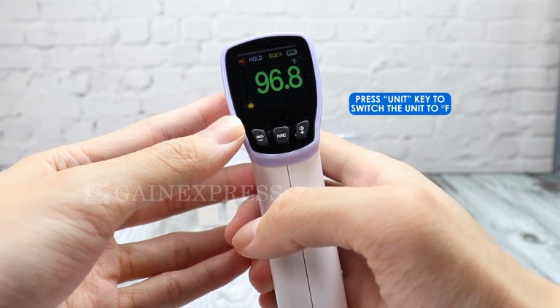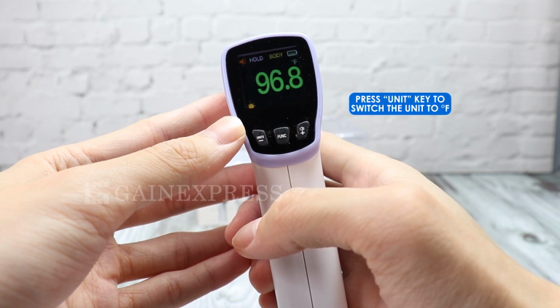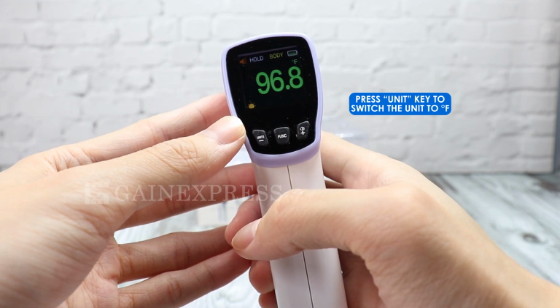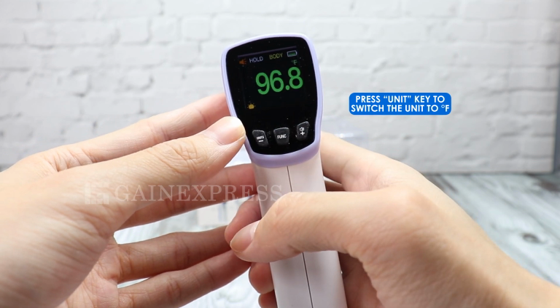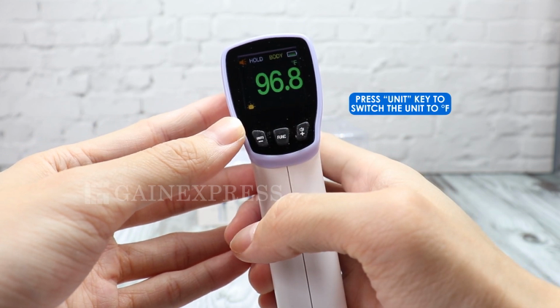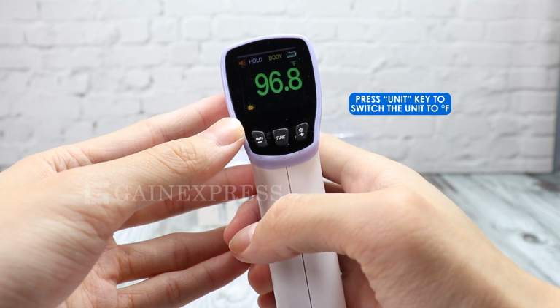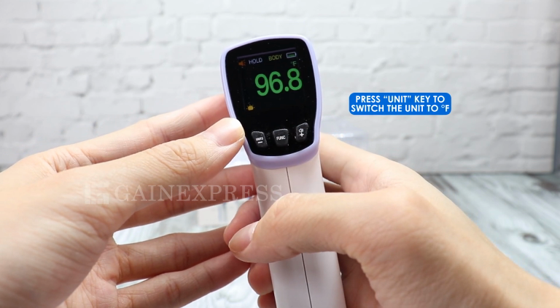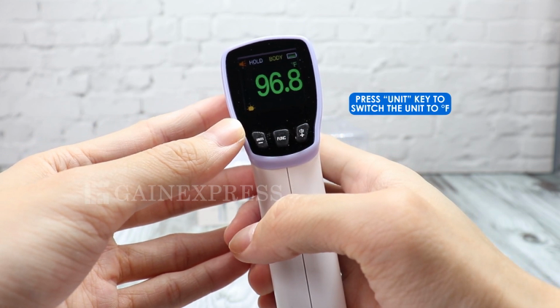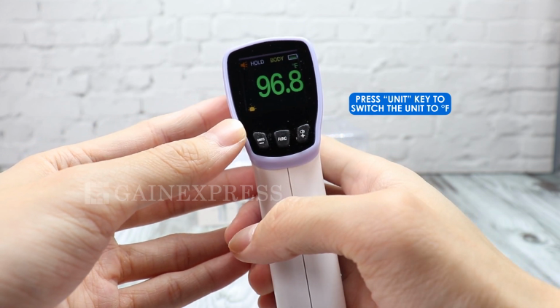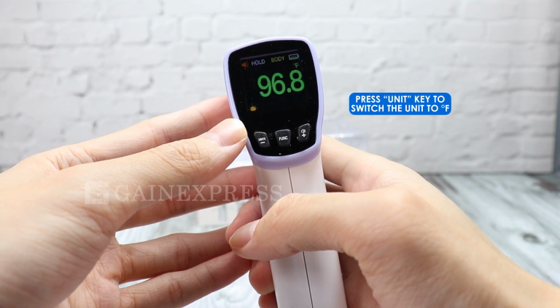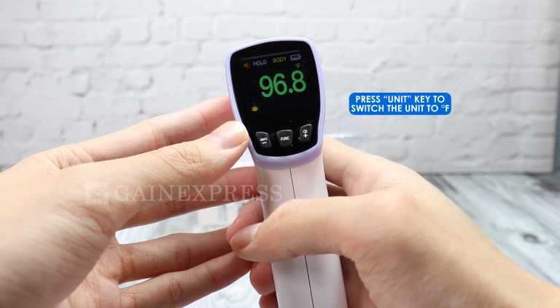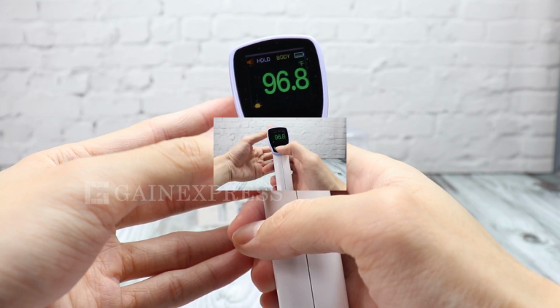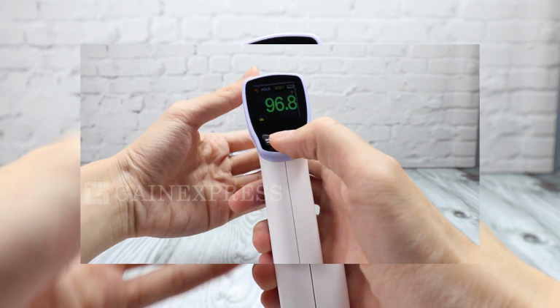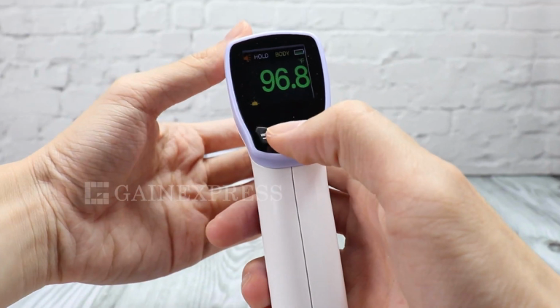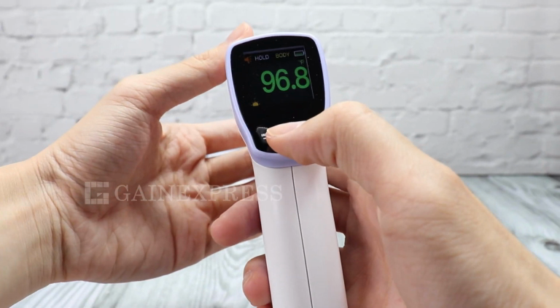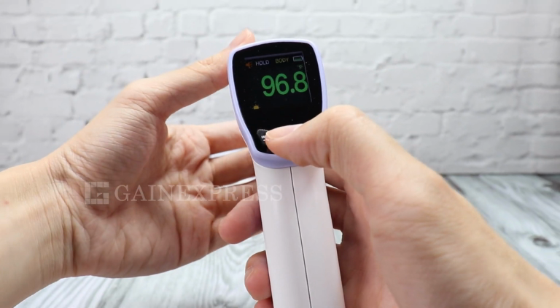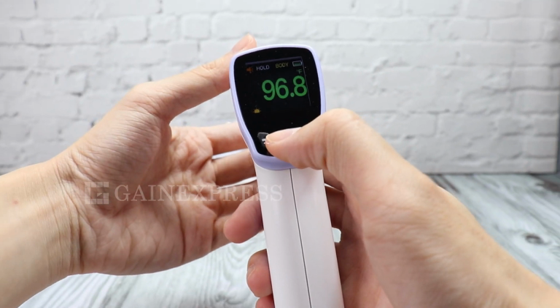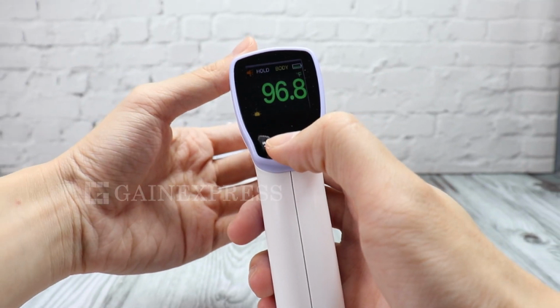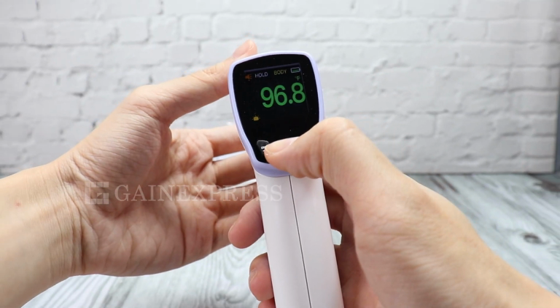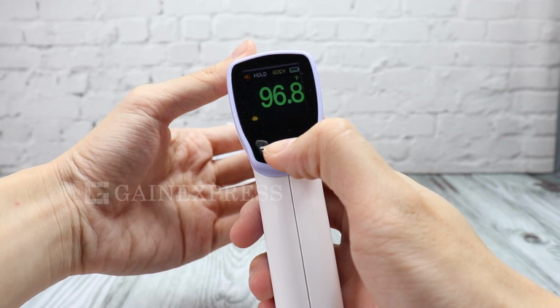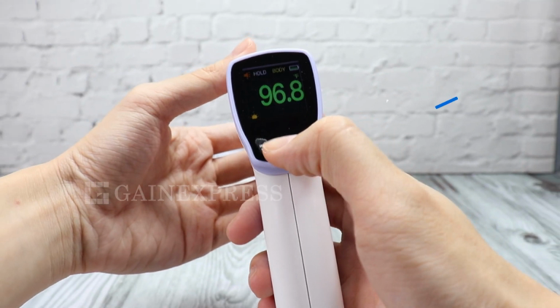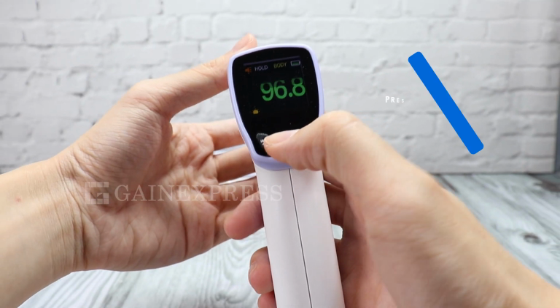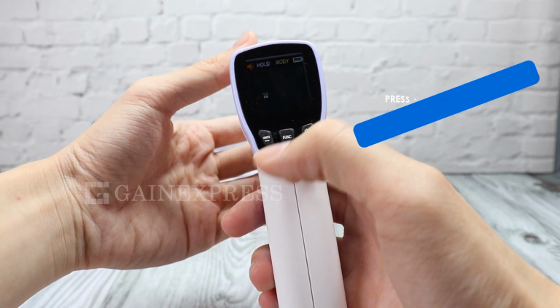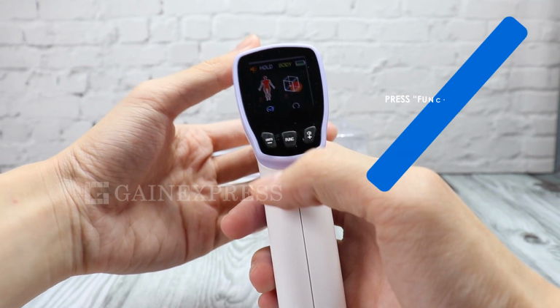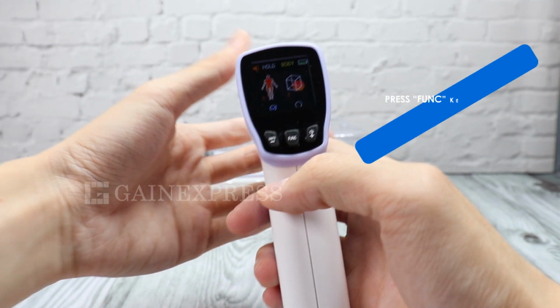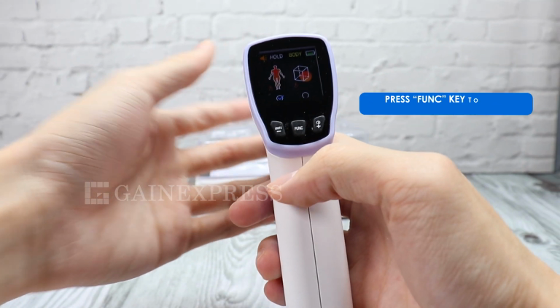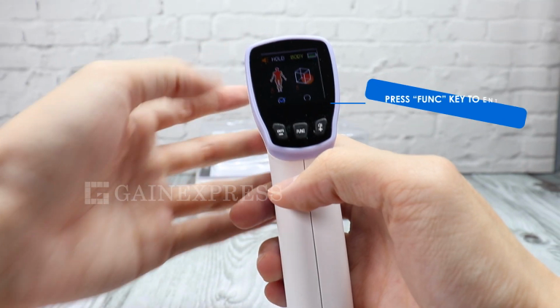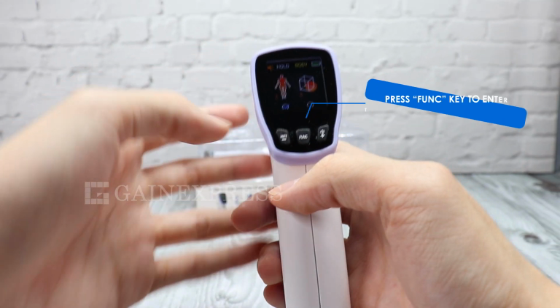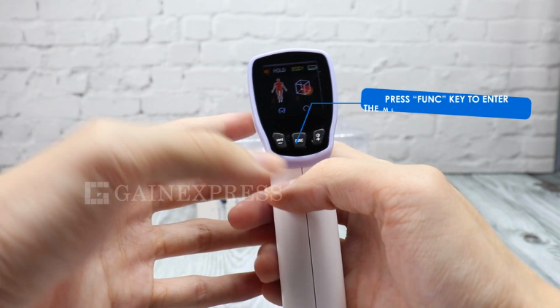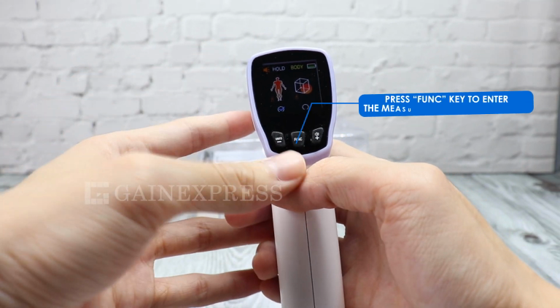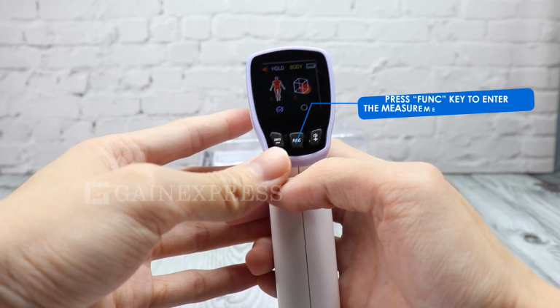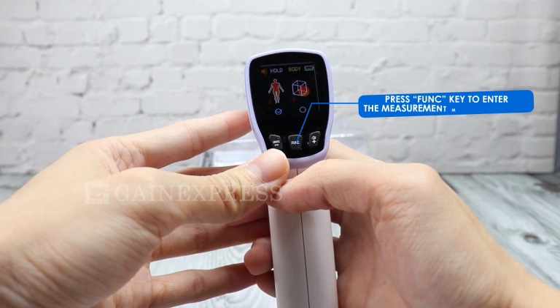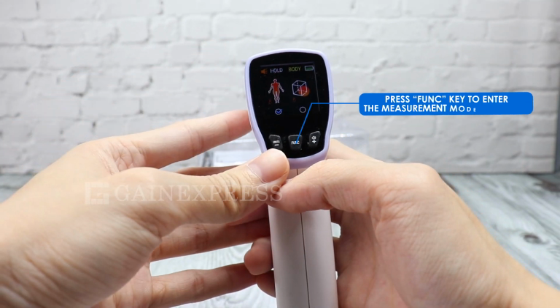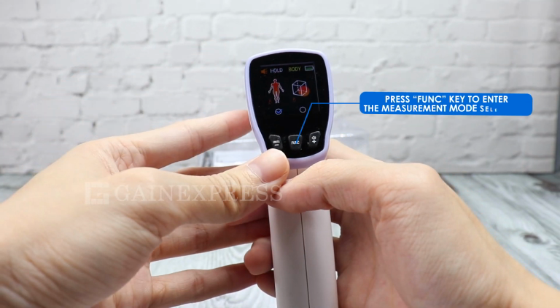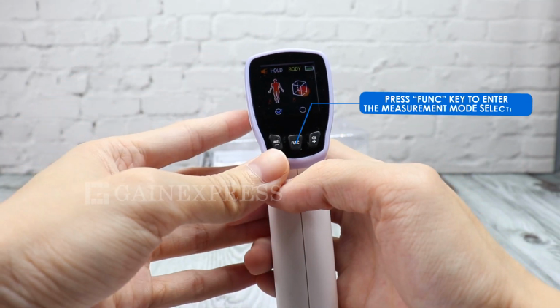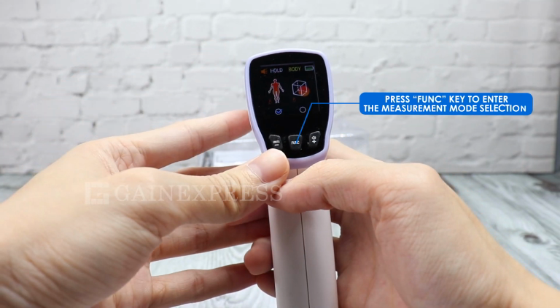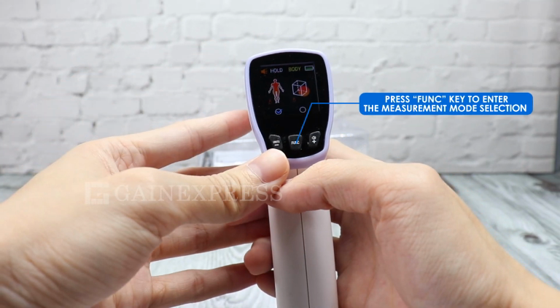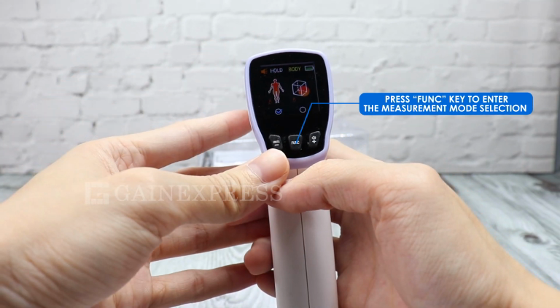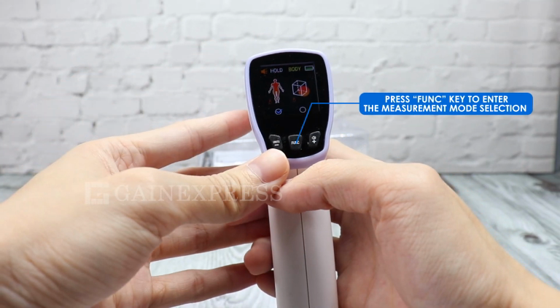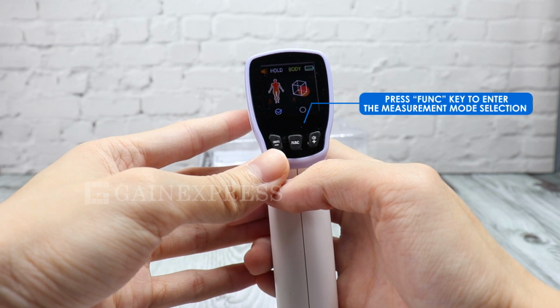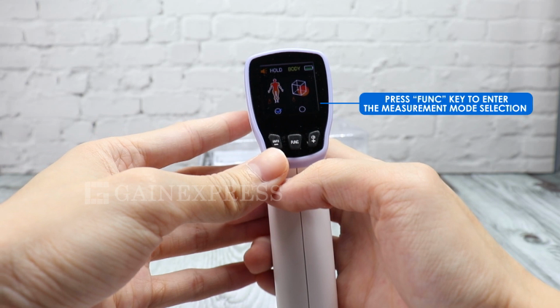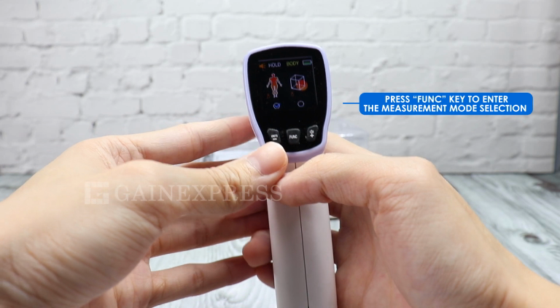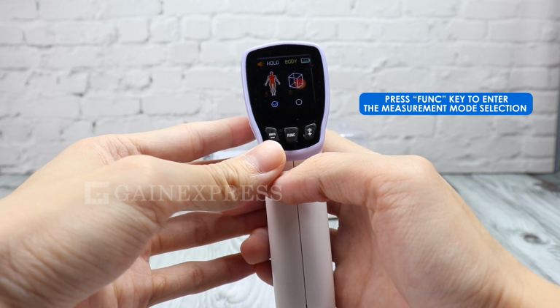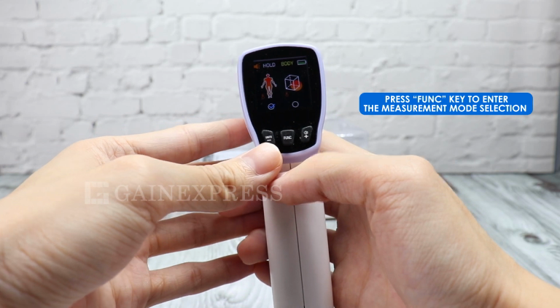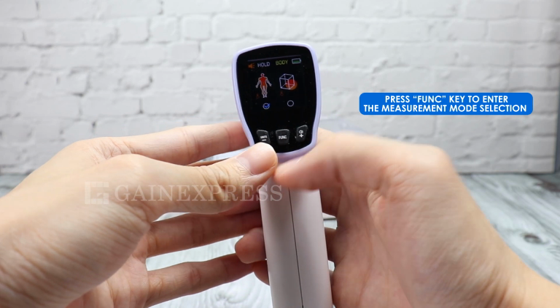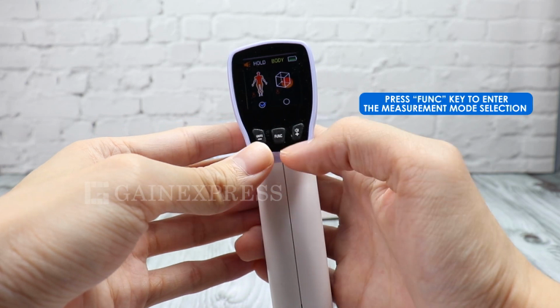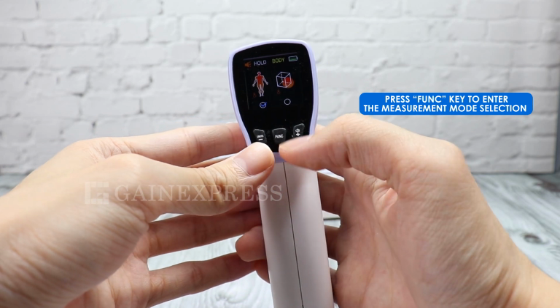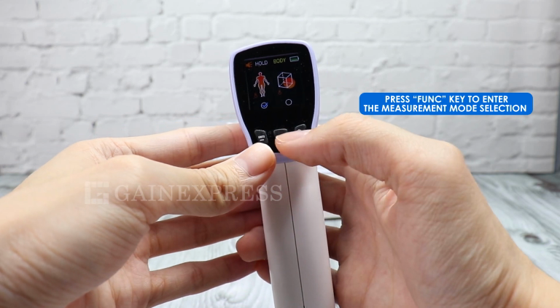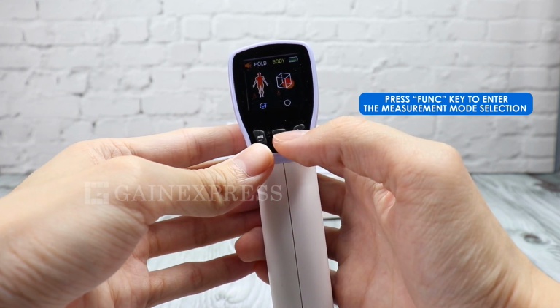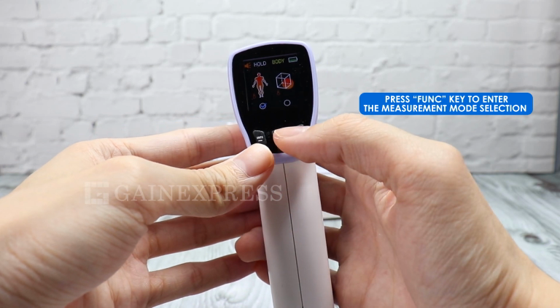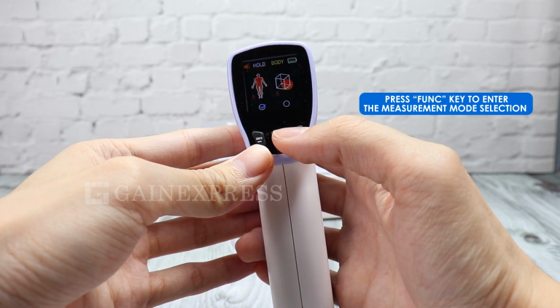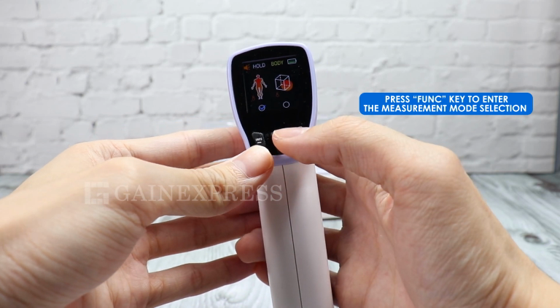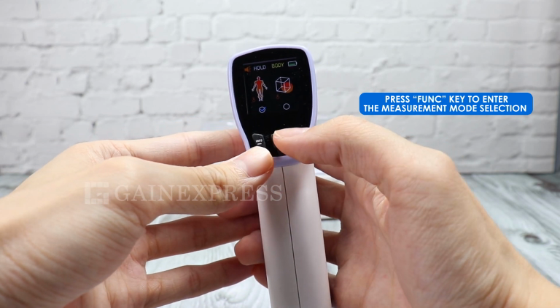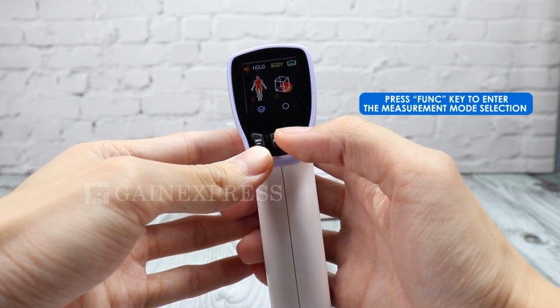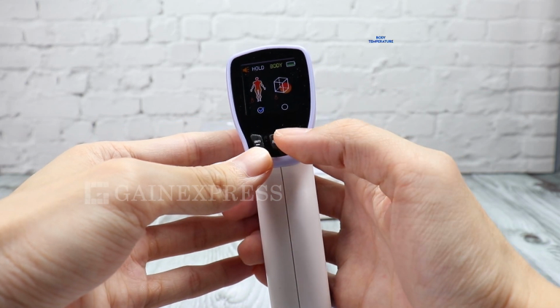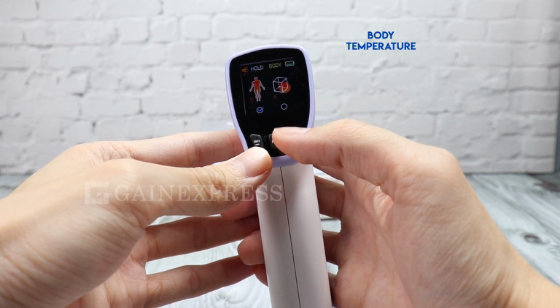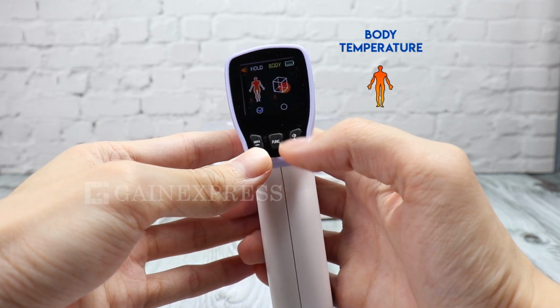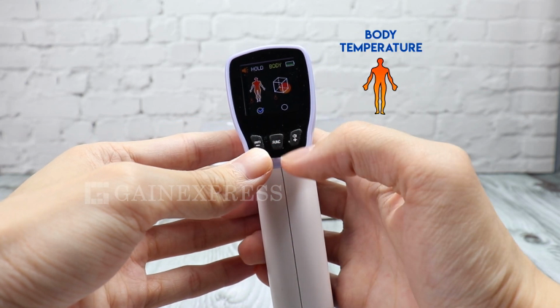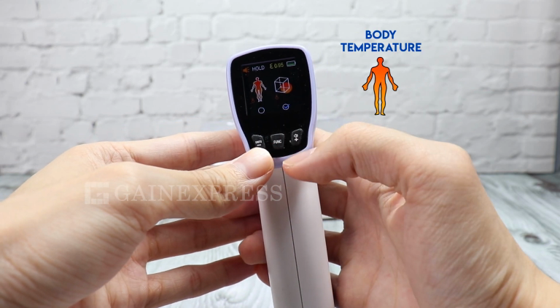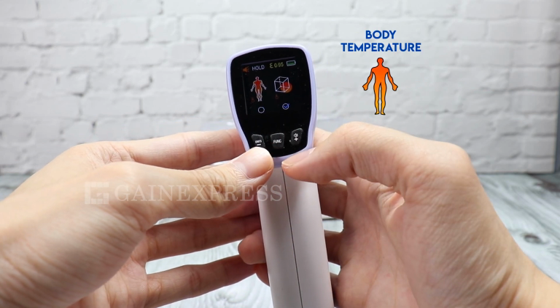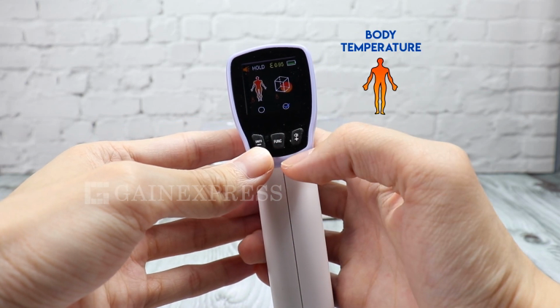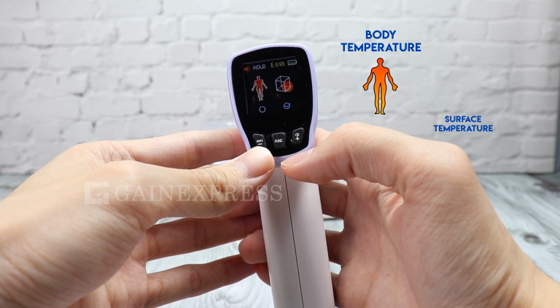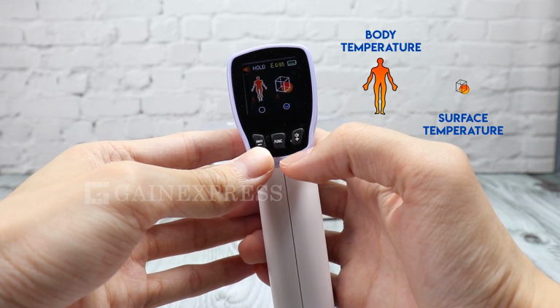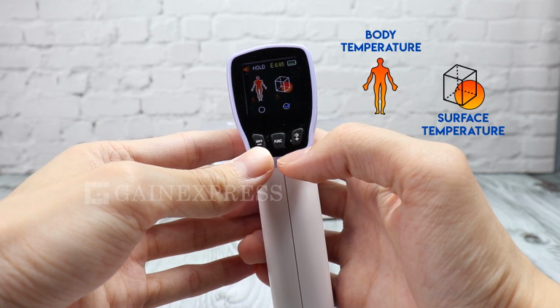To switch the unit between degrees Fahrenheit and degrees Celsius, press the unit key. Press the function key to enter the measurement mode selection, where you can select body or surface temperature.